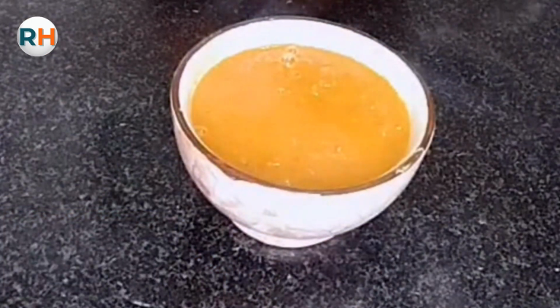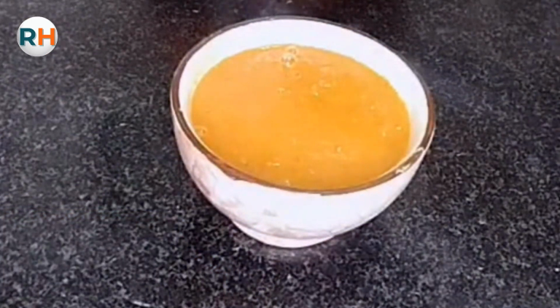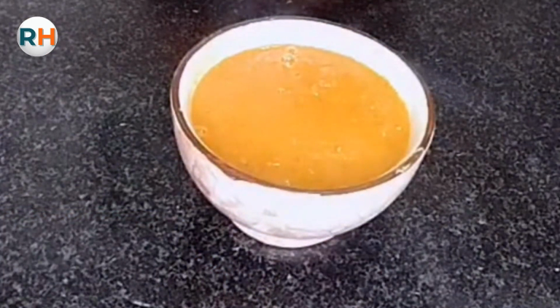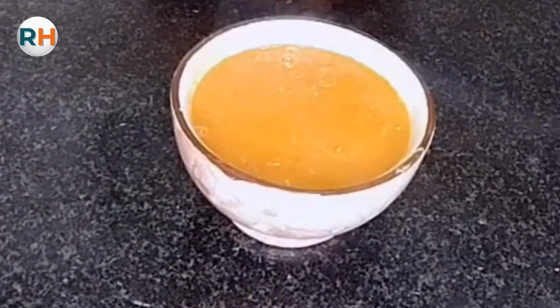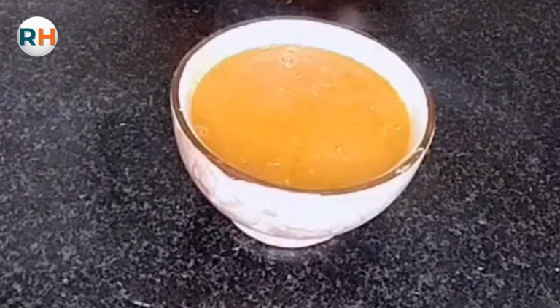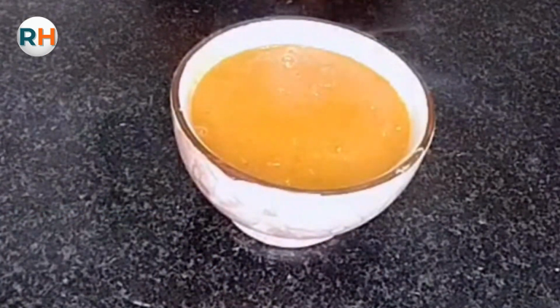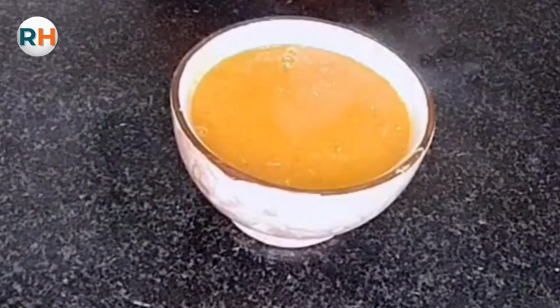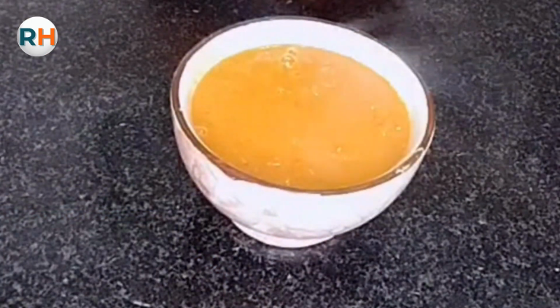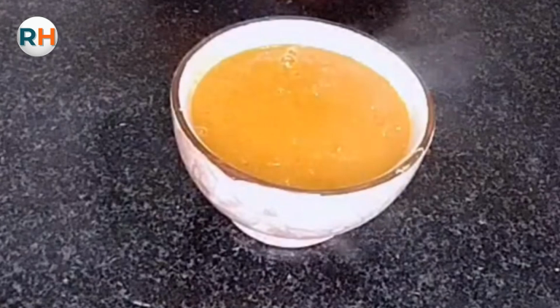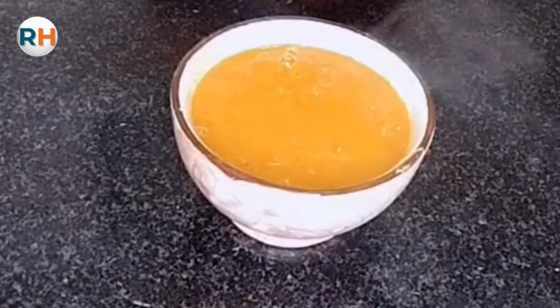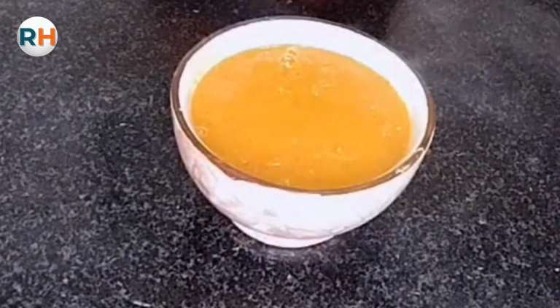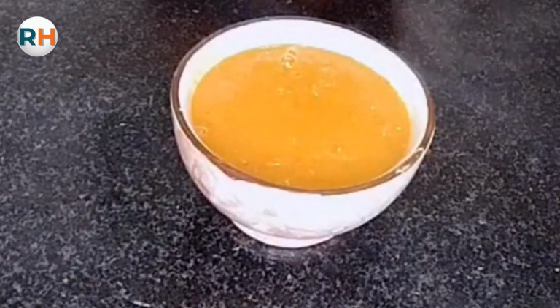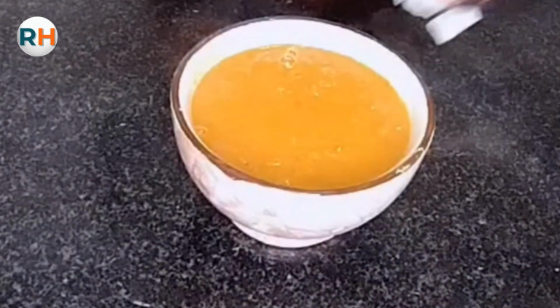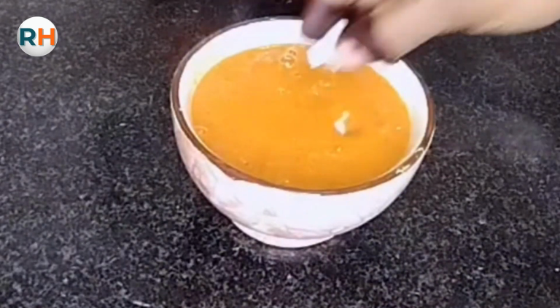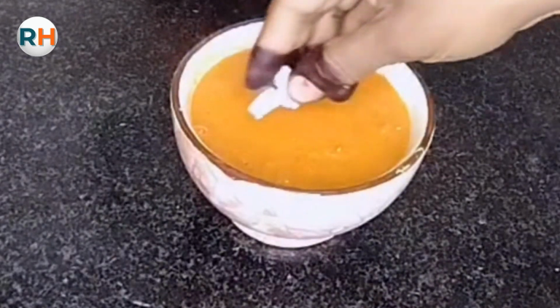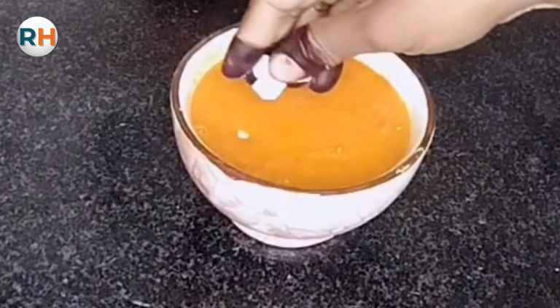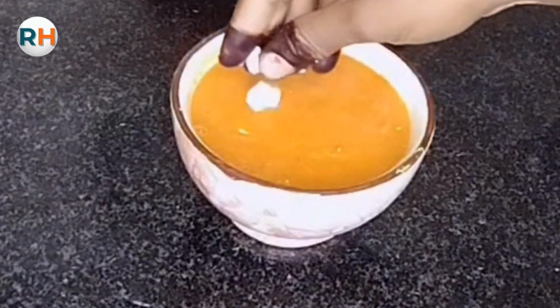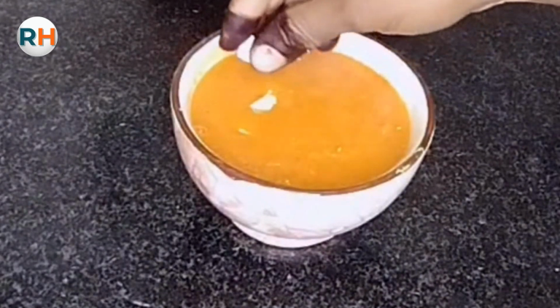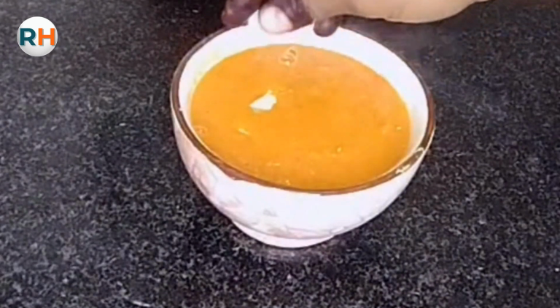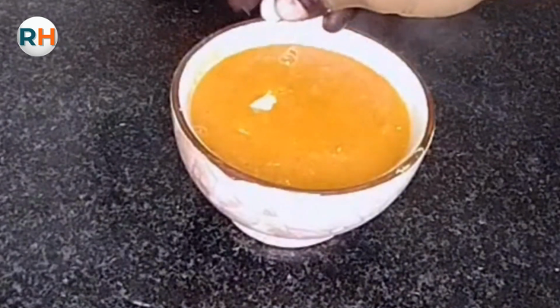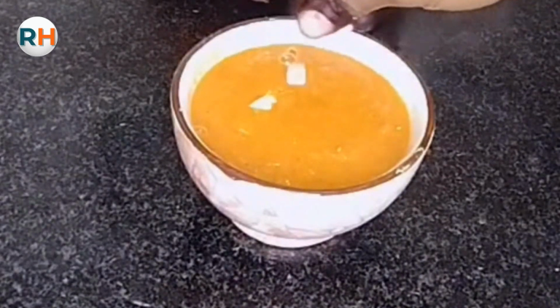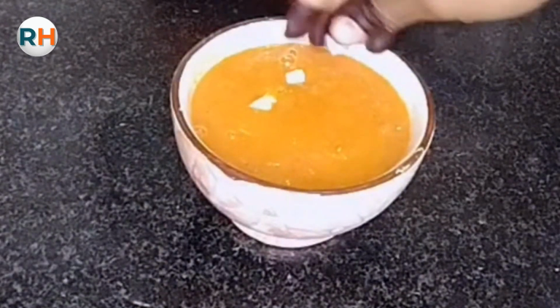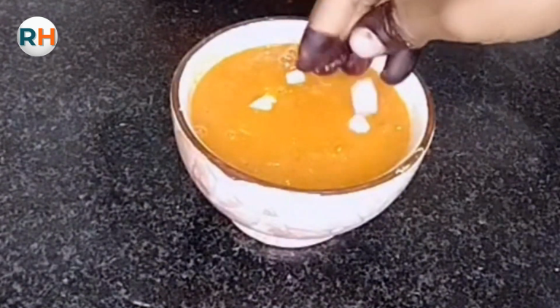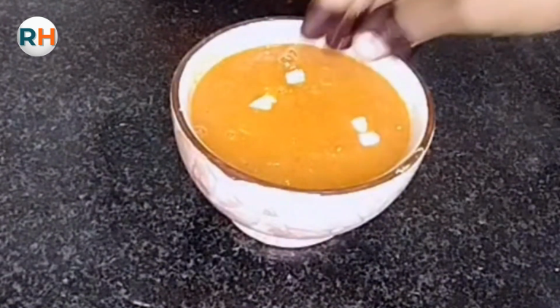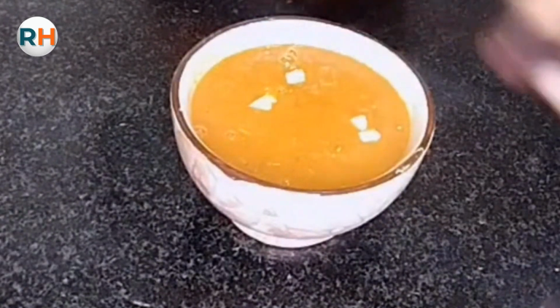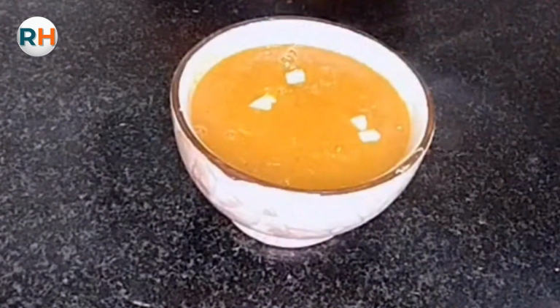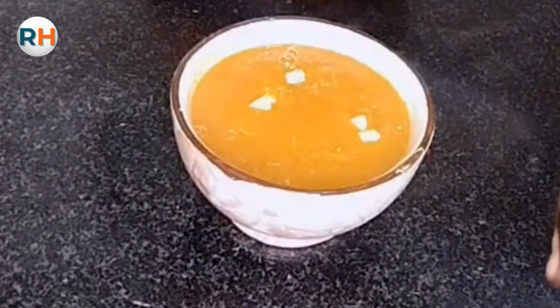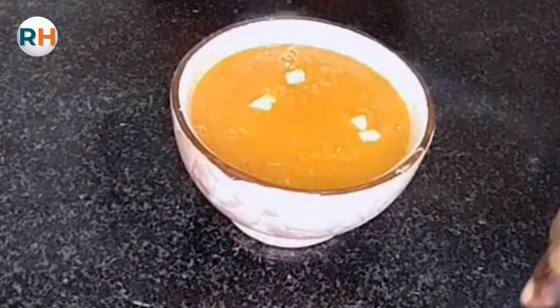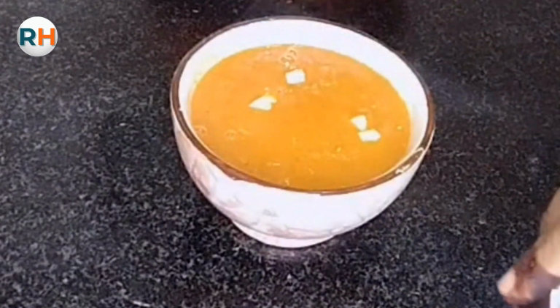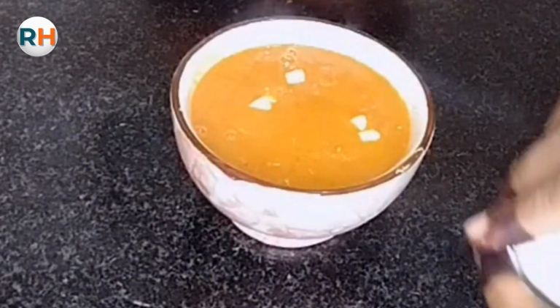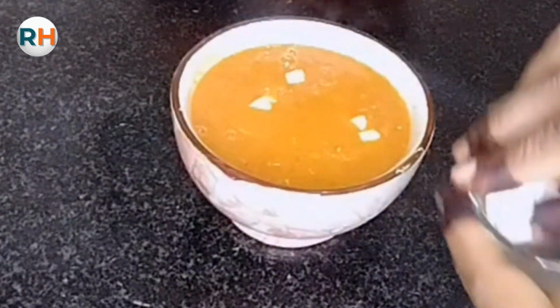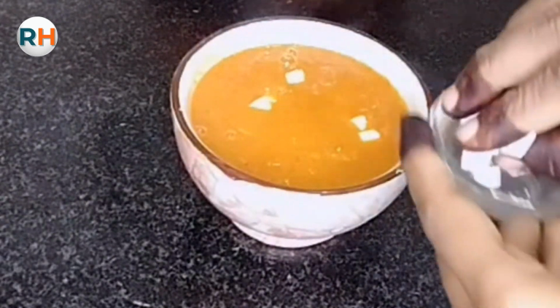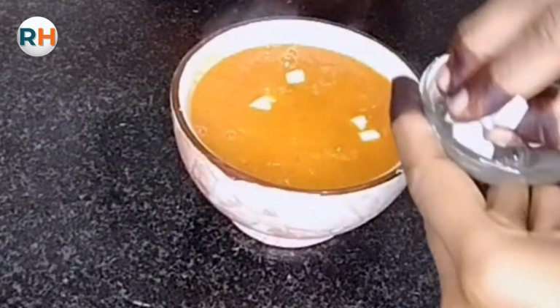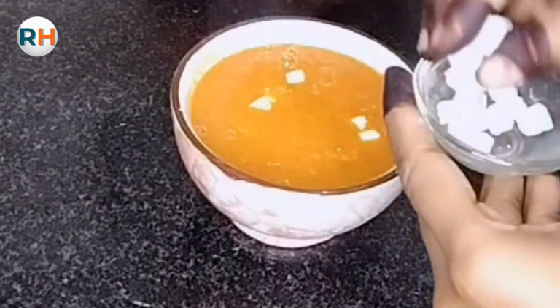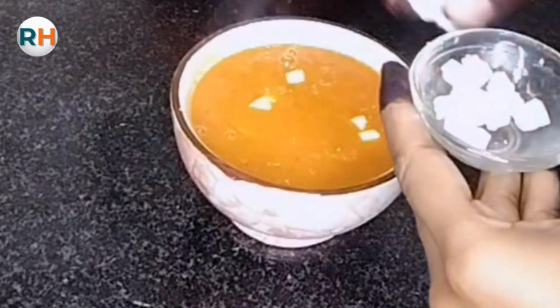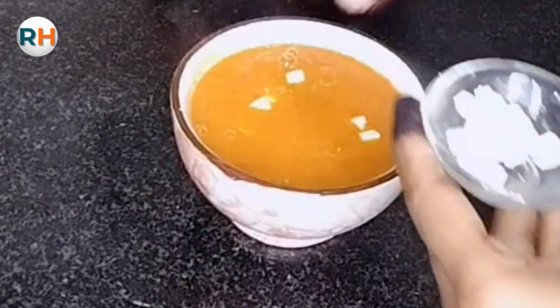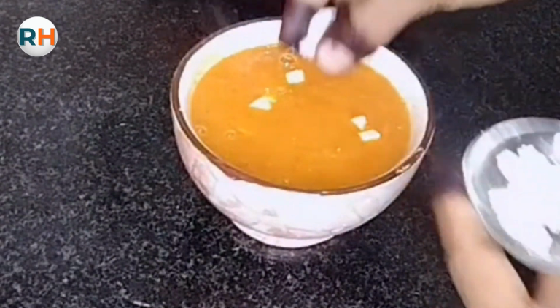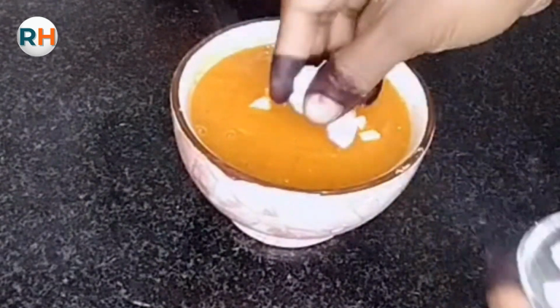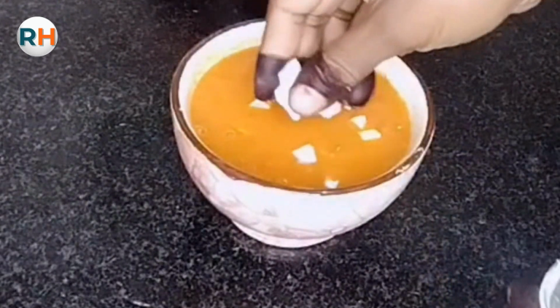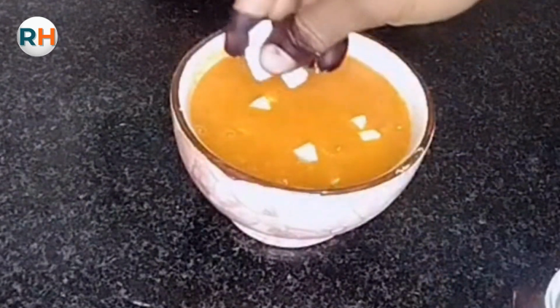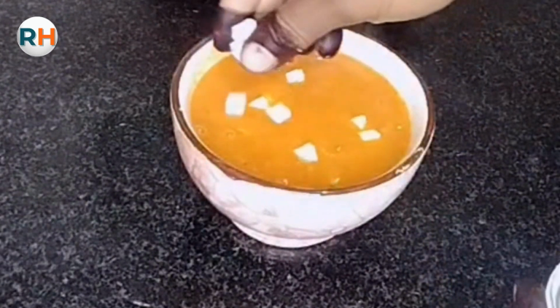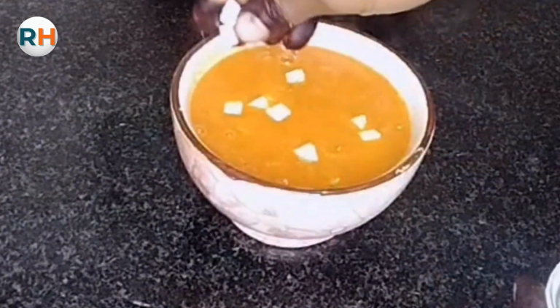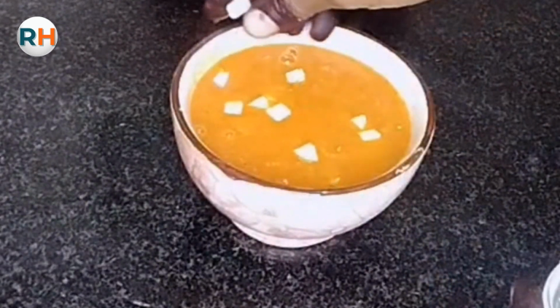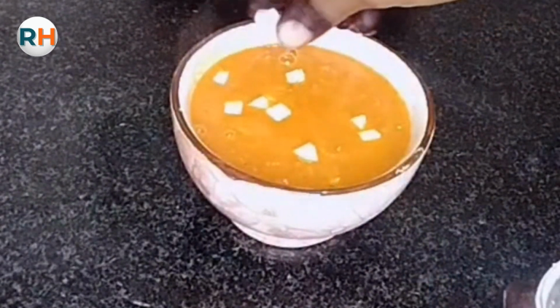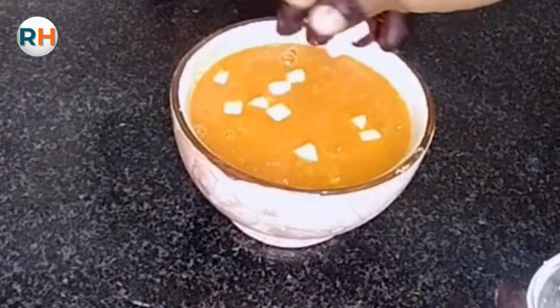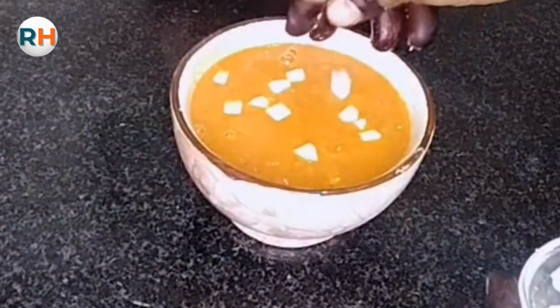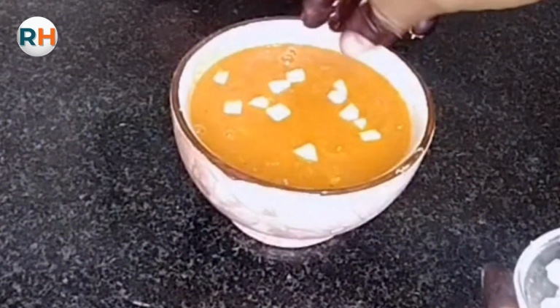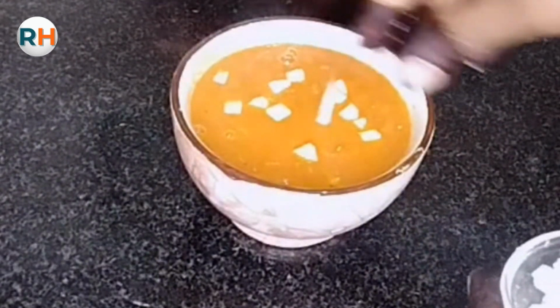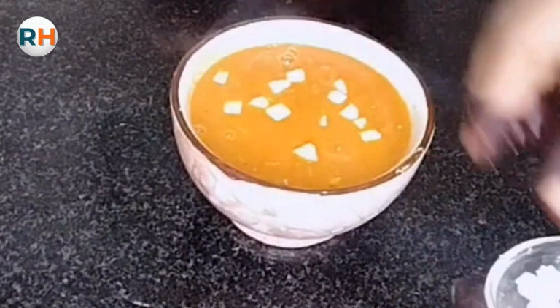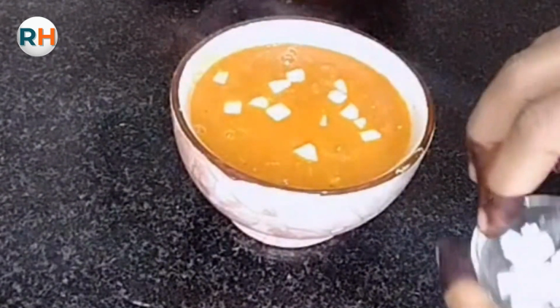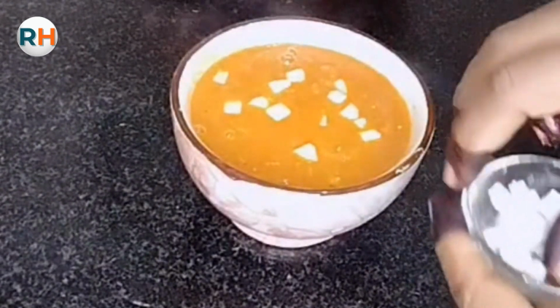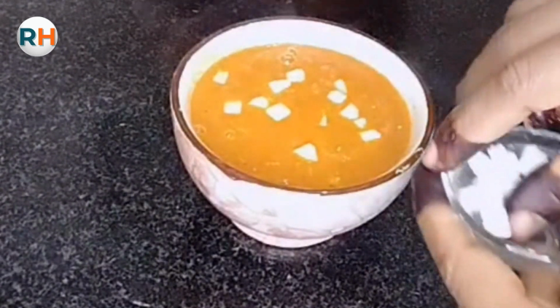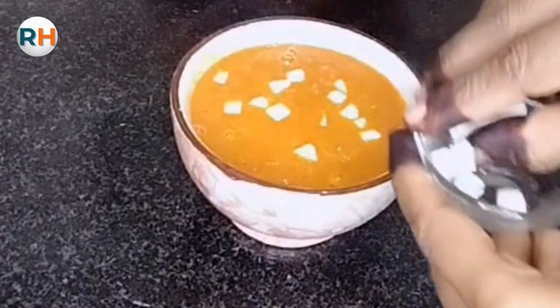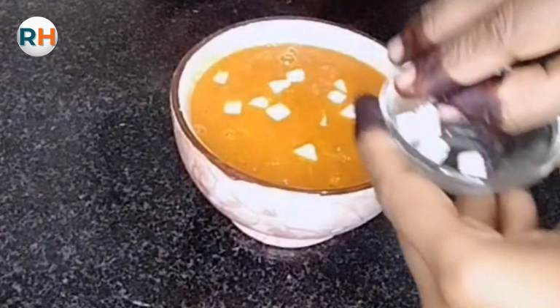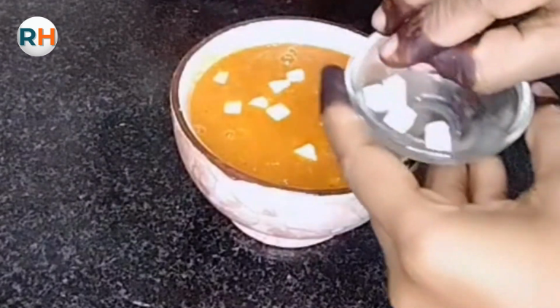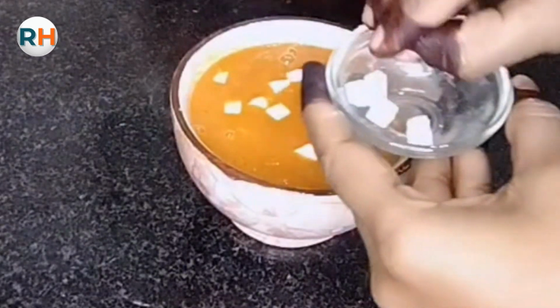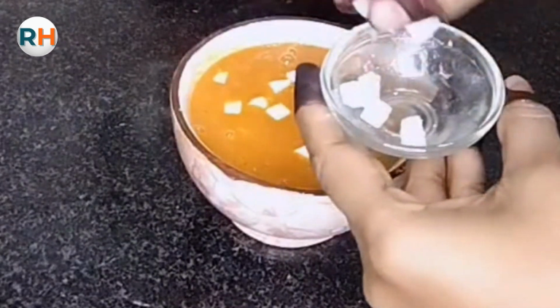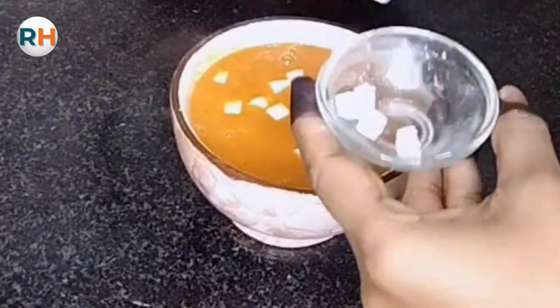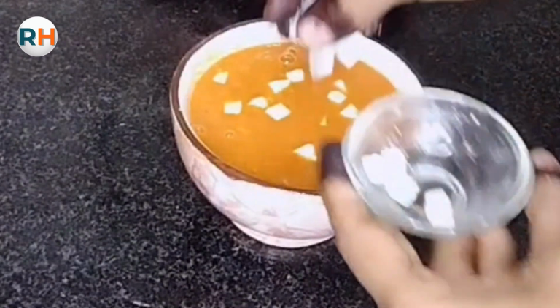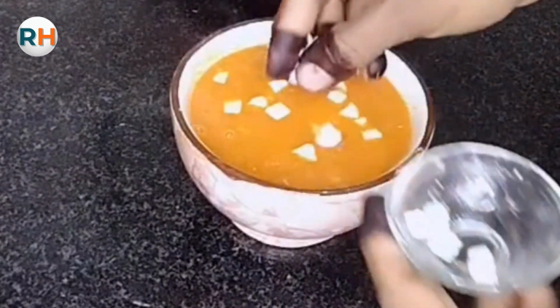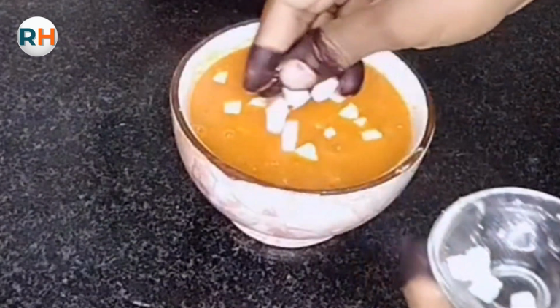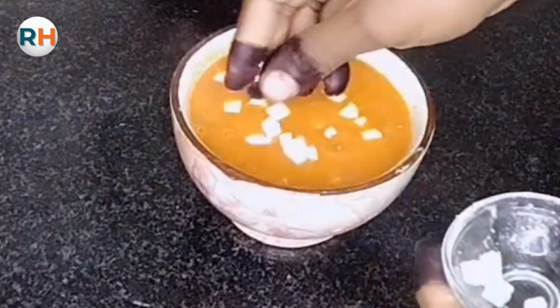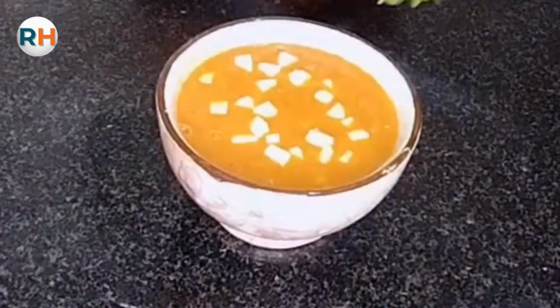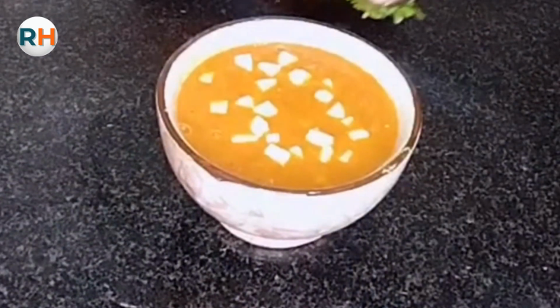Now we will add the paneer on top. If you want, you can also add the paneer on top of the soup.